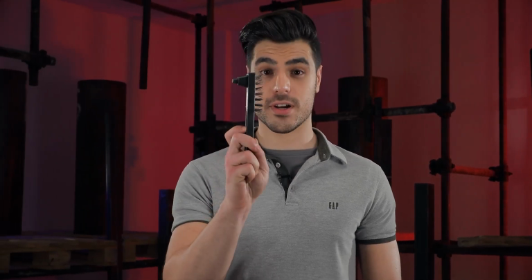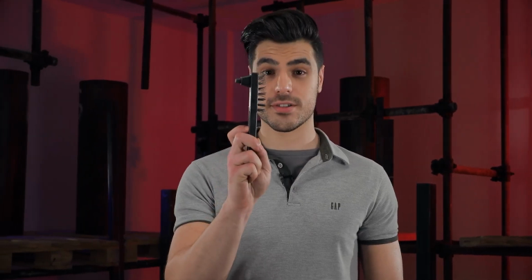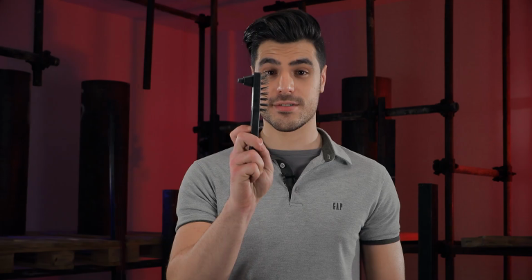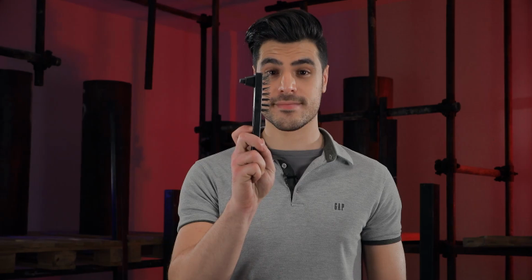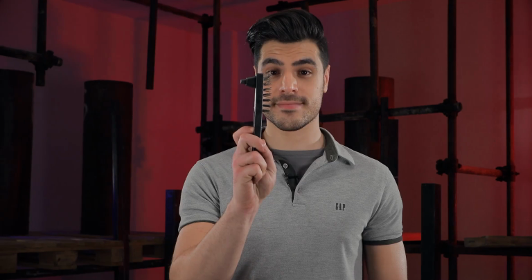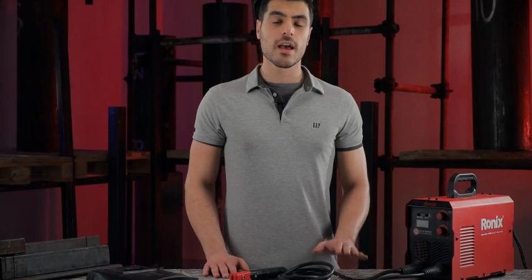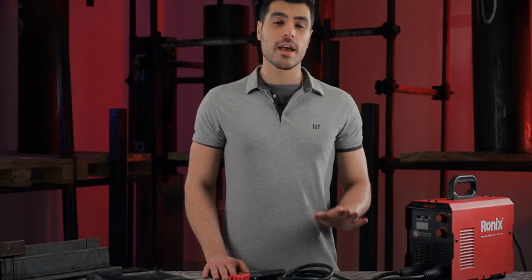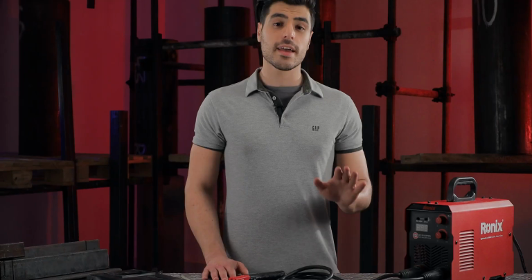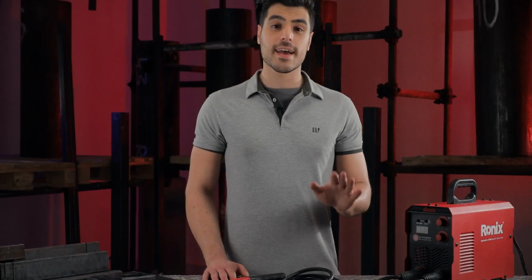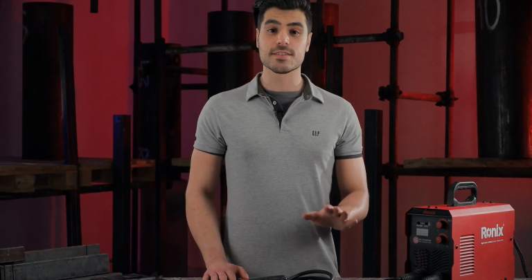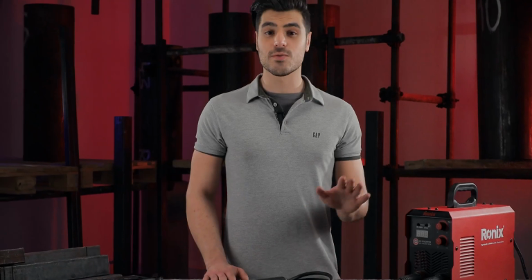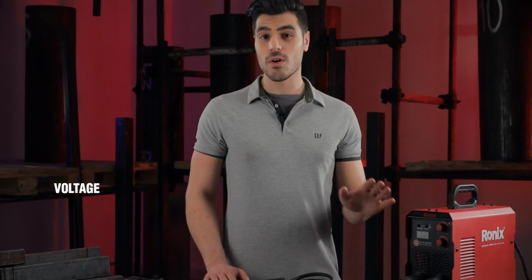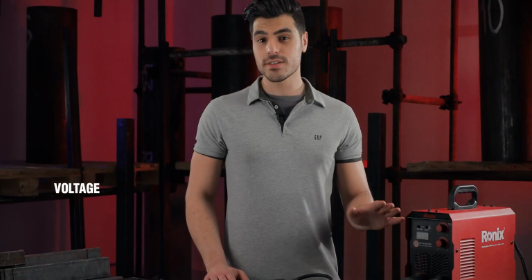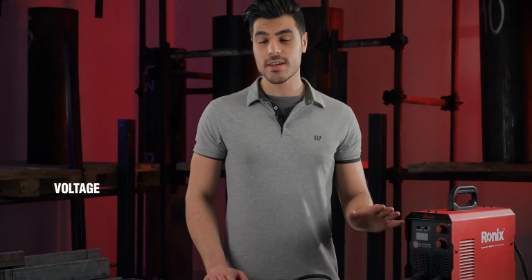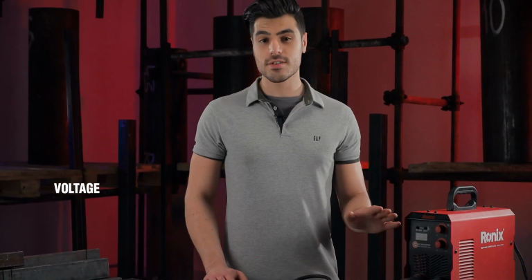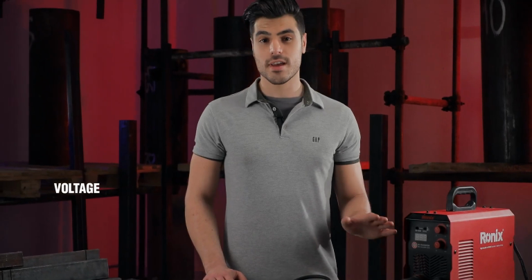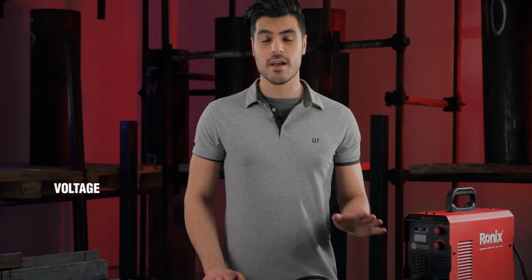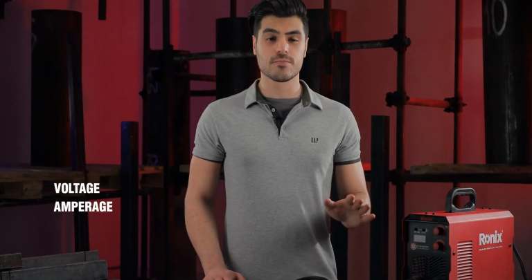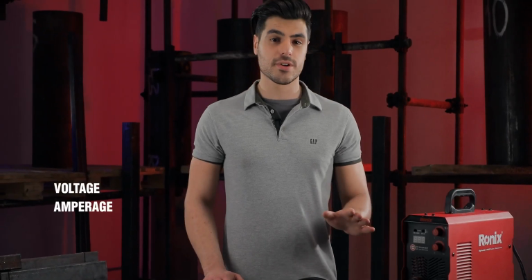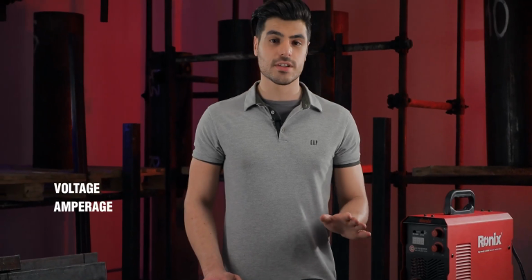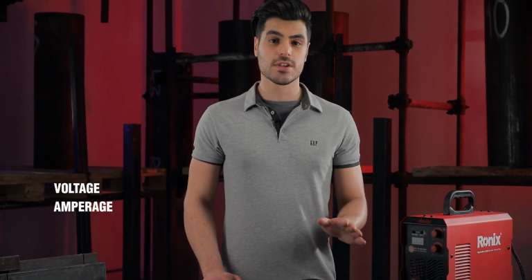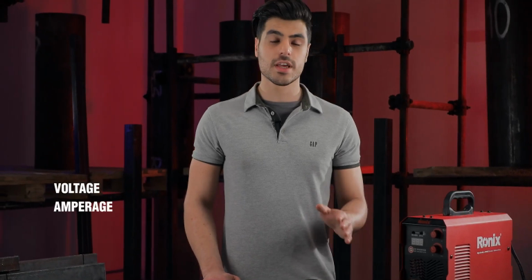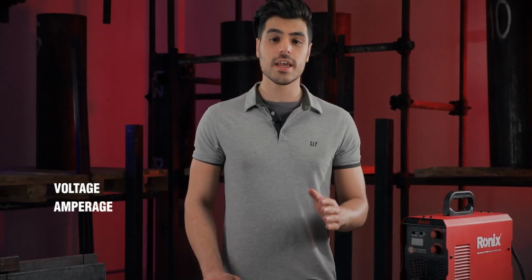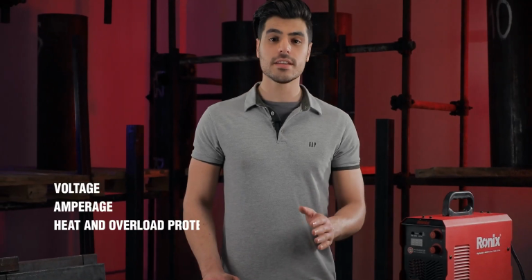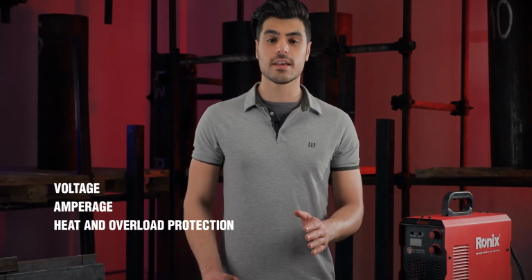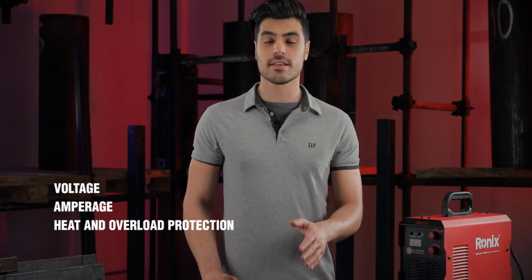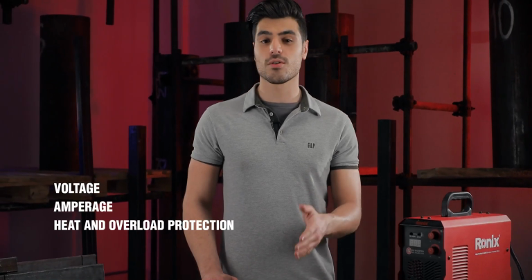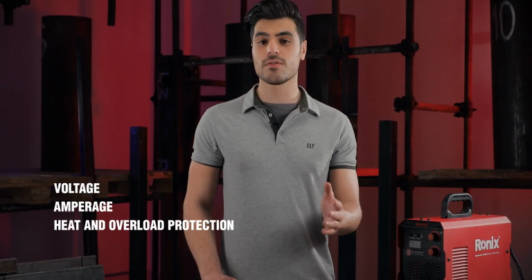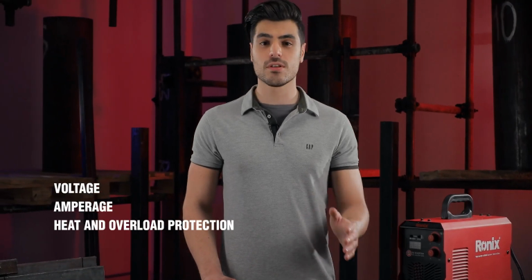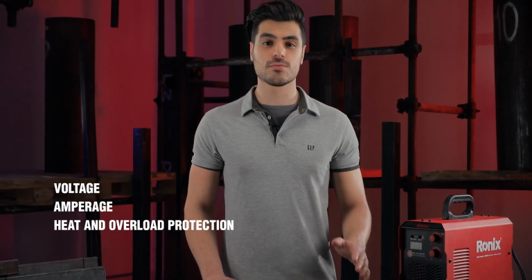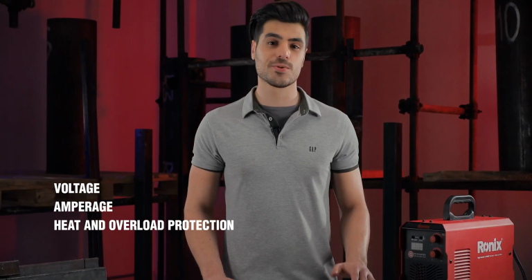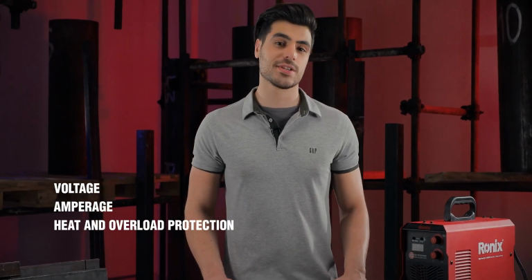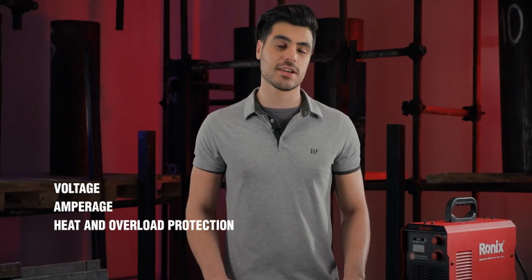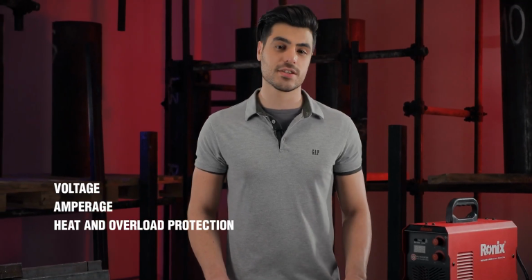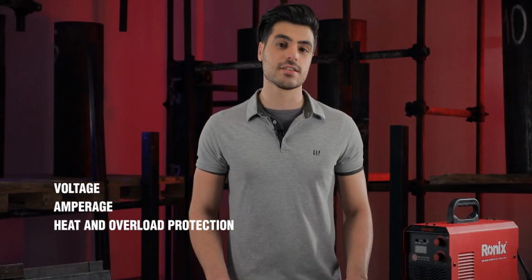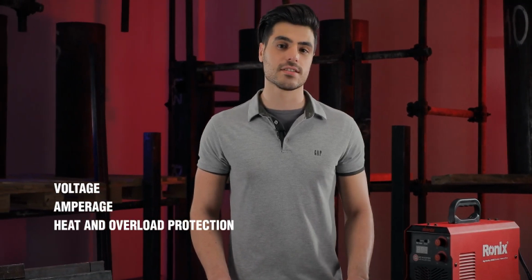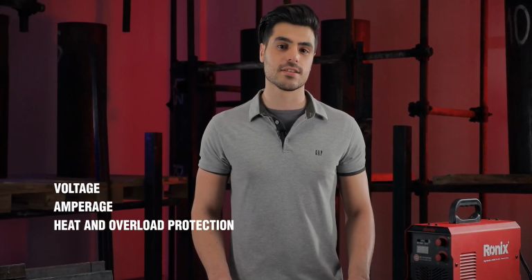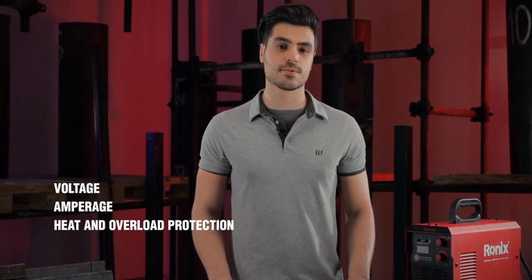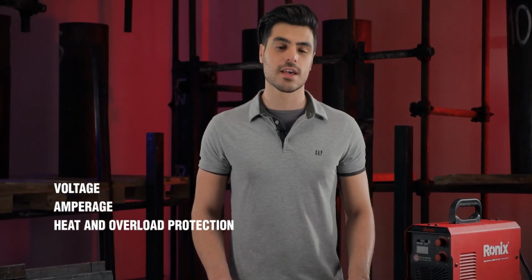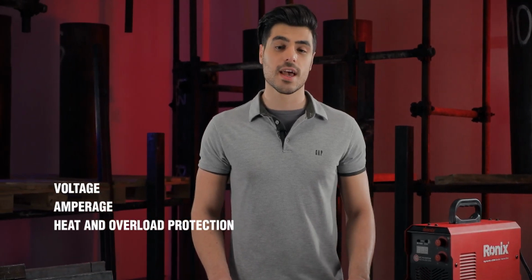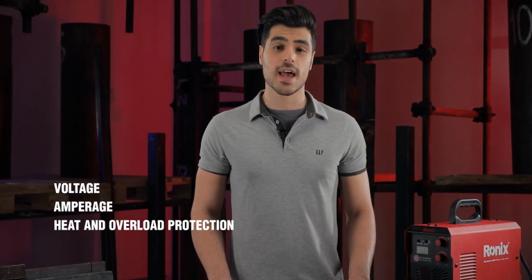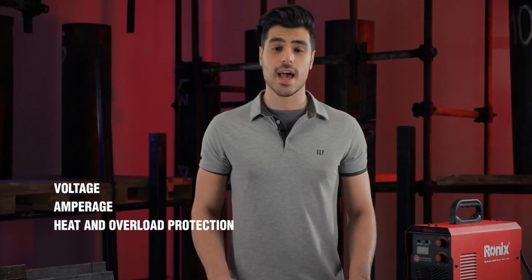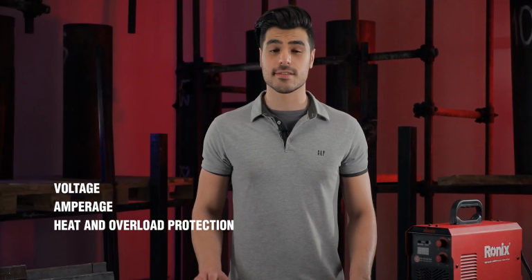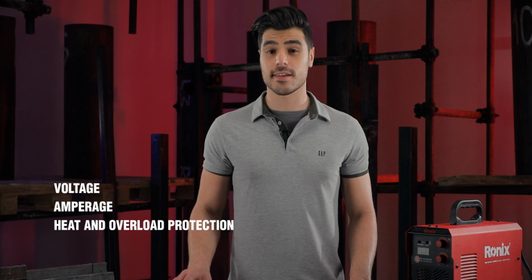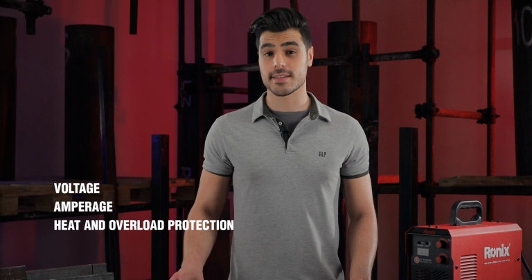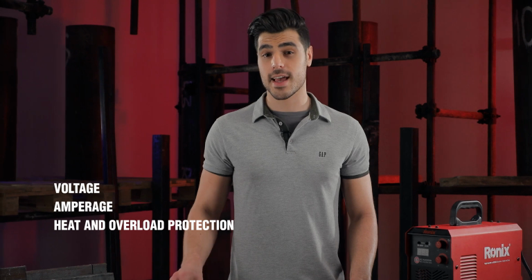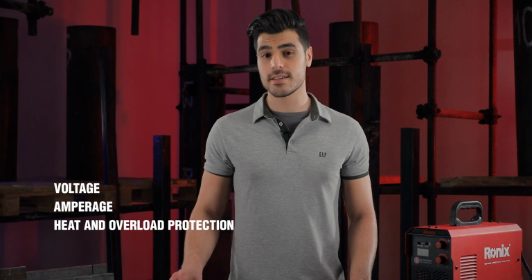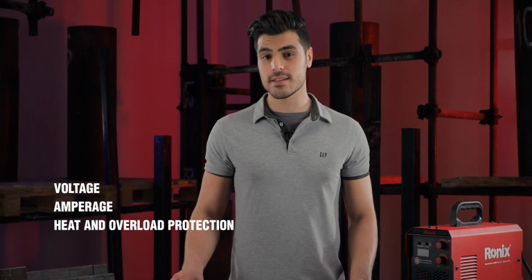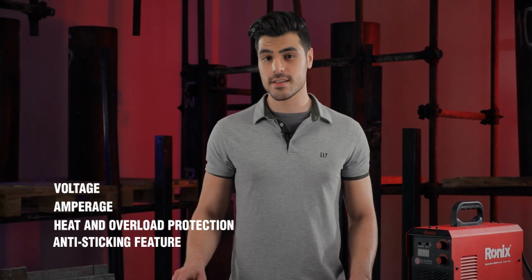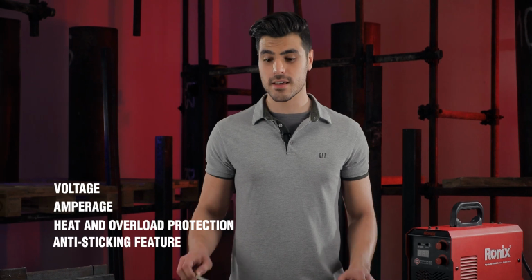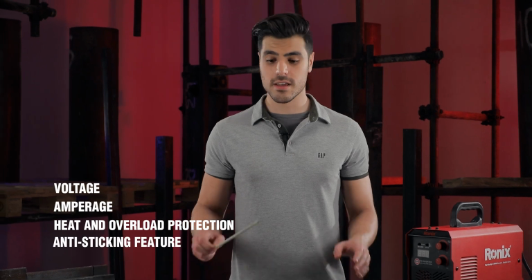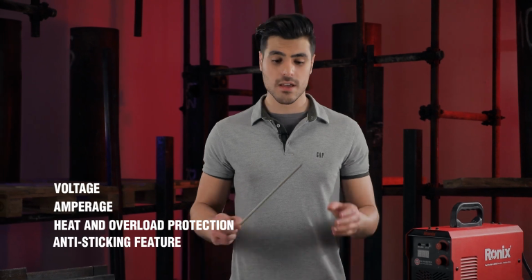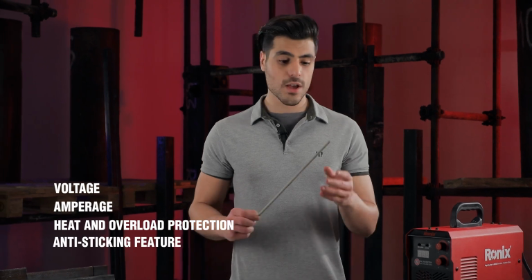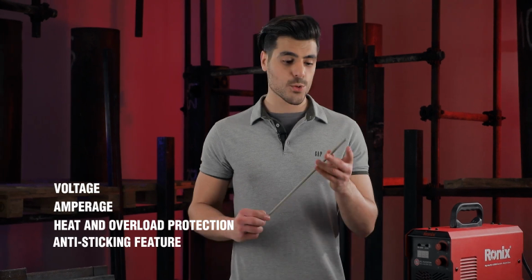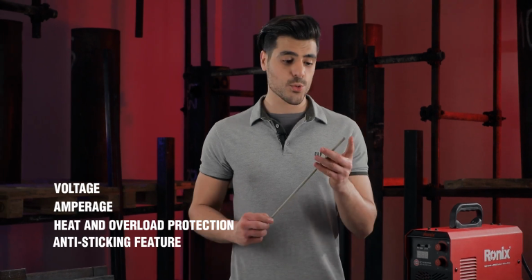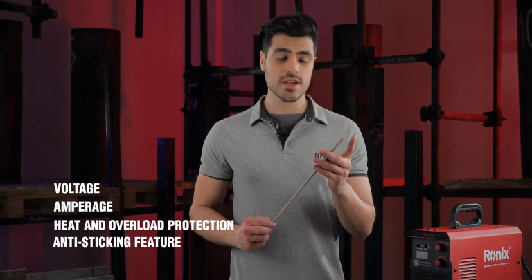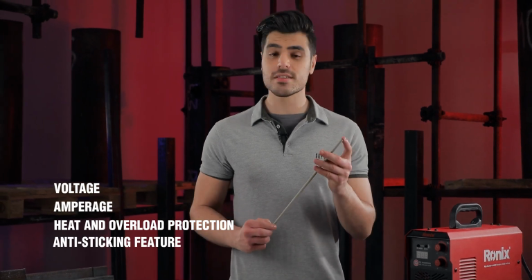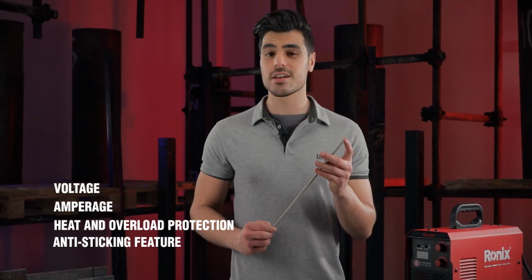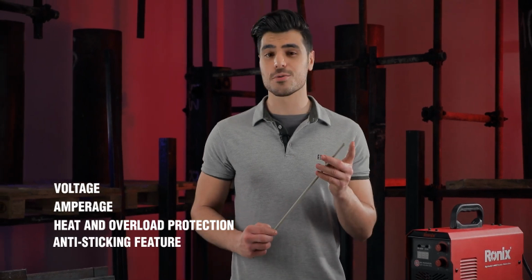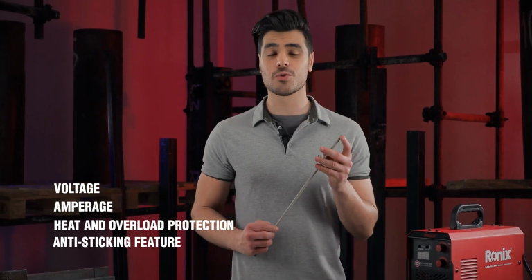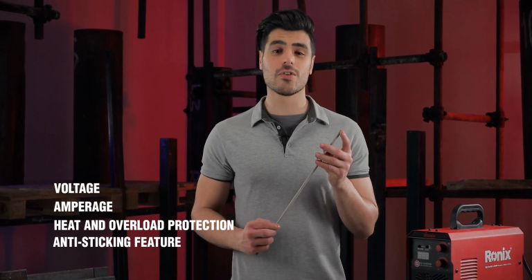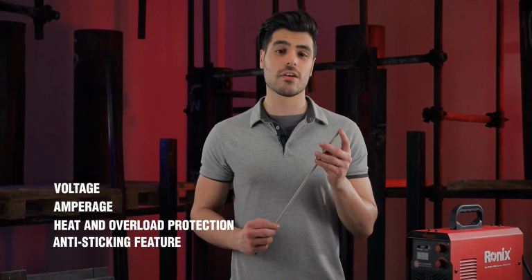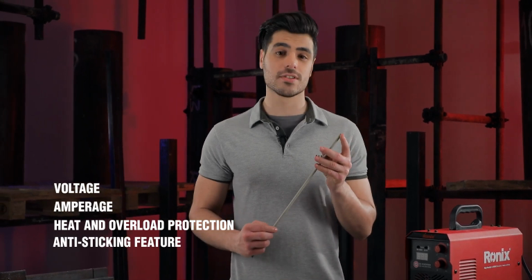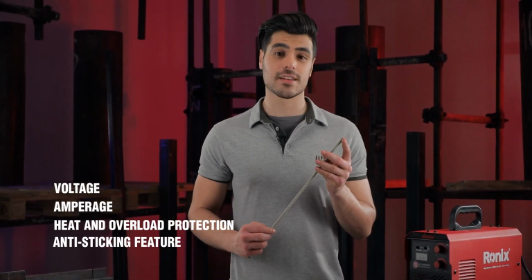It has voltage, amperage, heat, and overload protection systems, as well as anti-sticking to ease the removal of the electrodes.